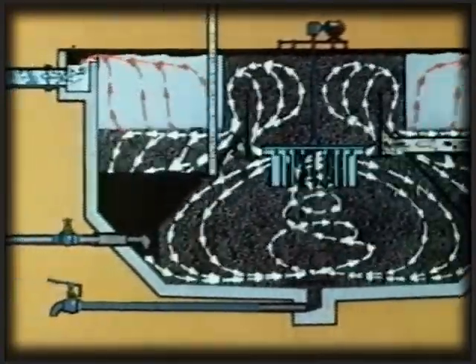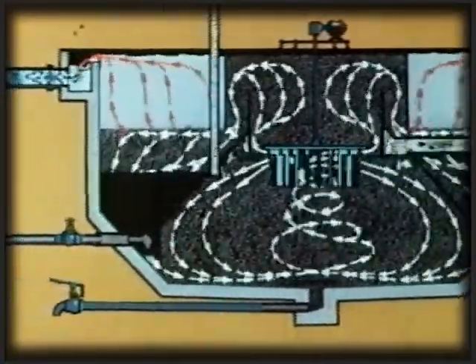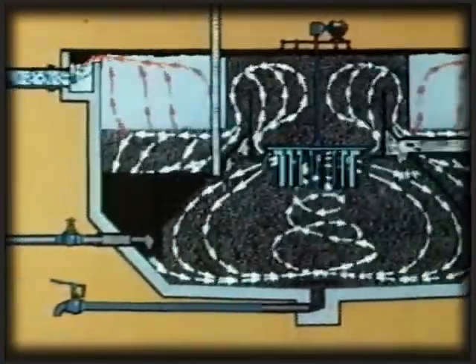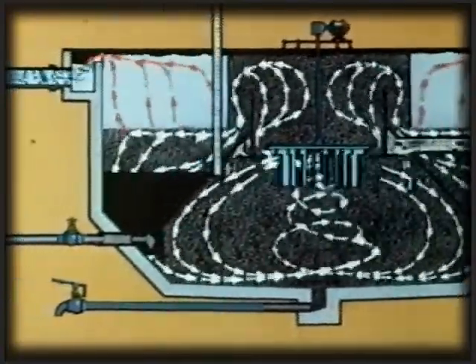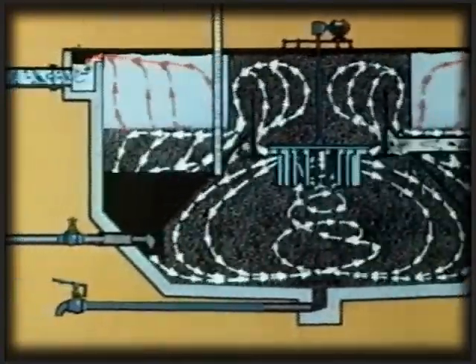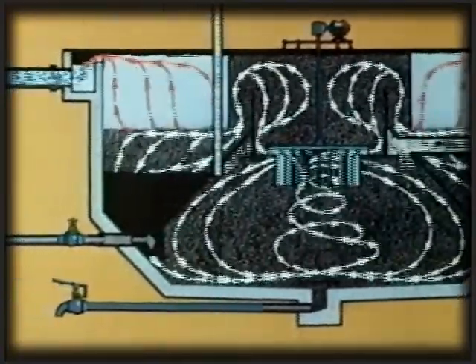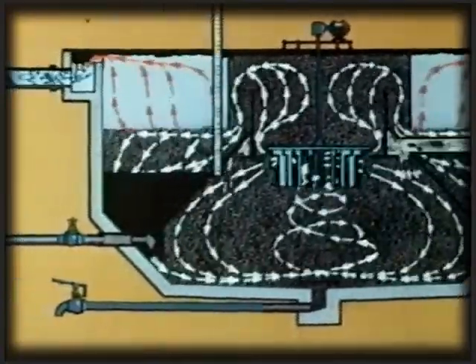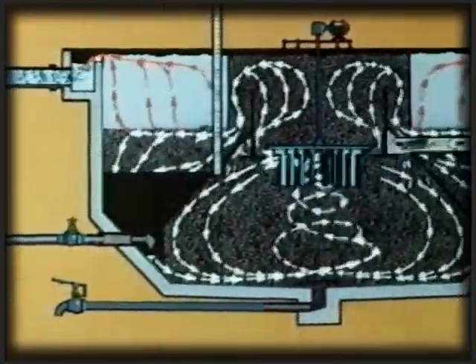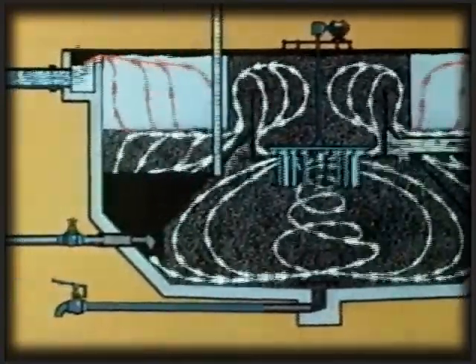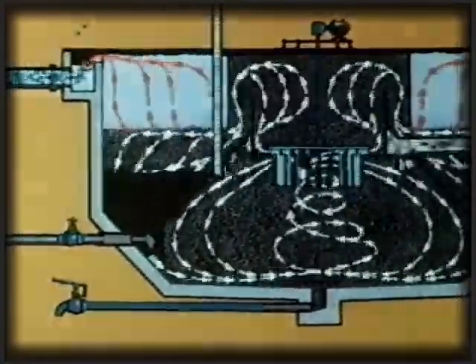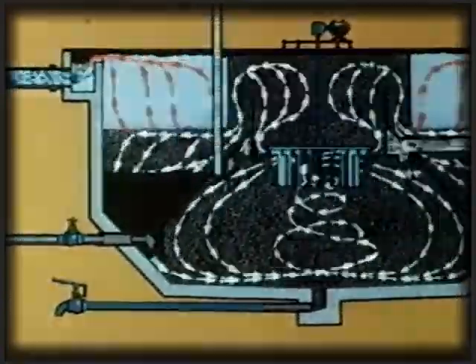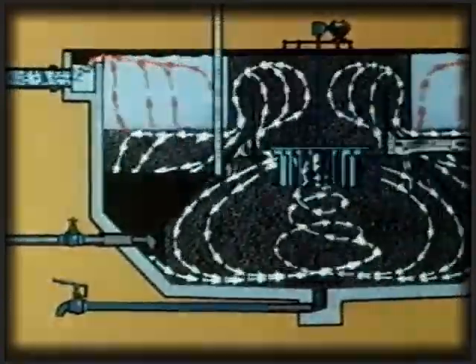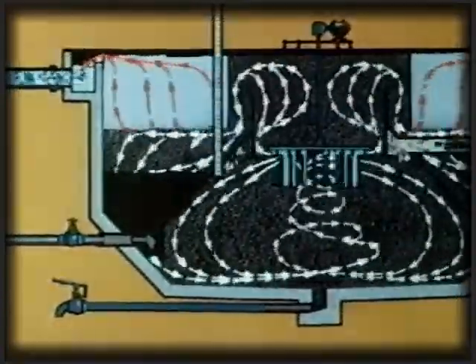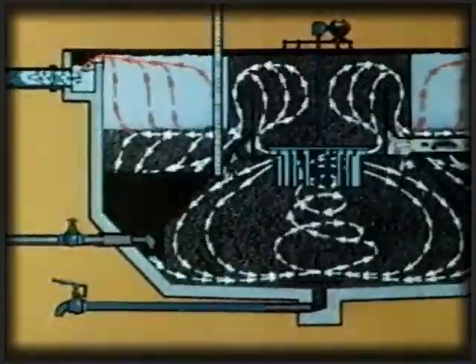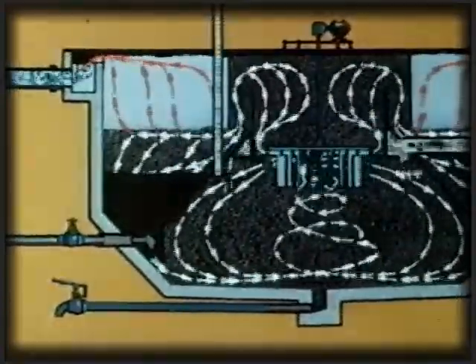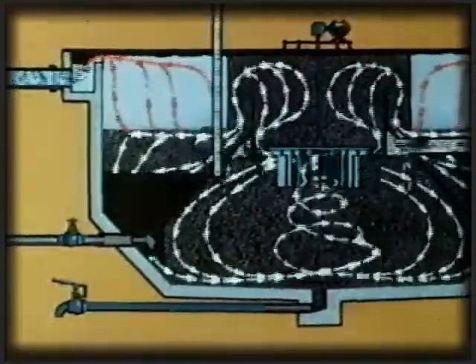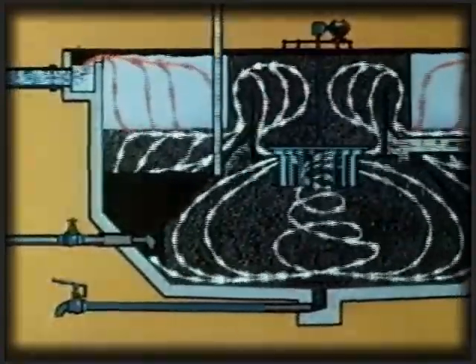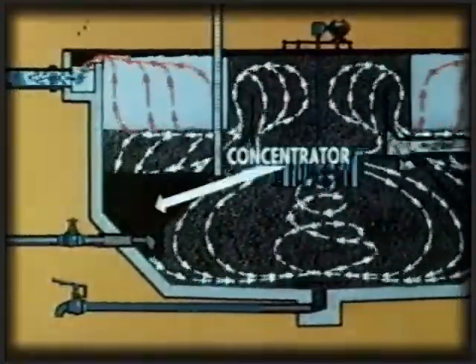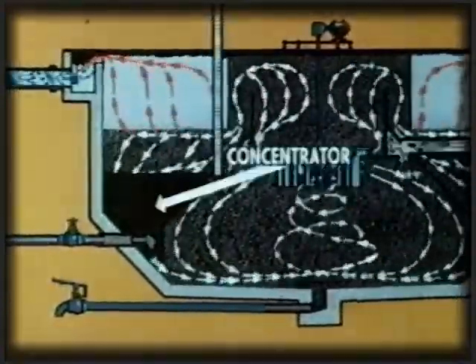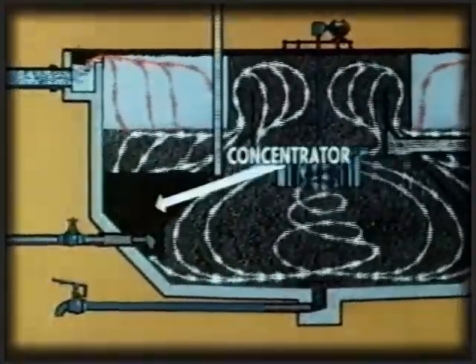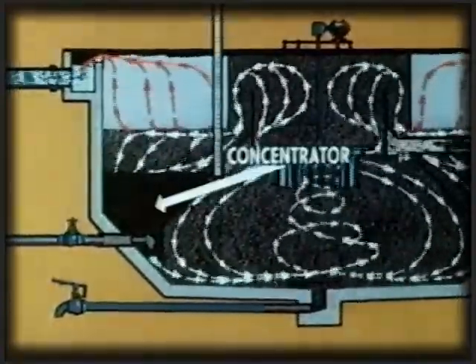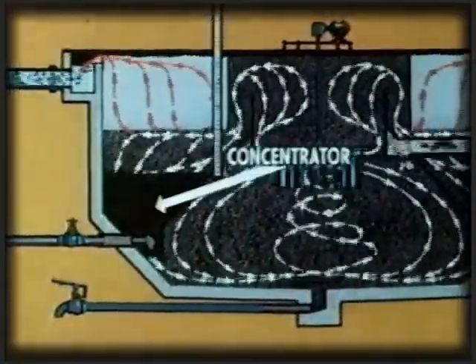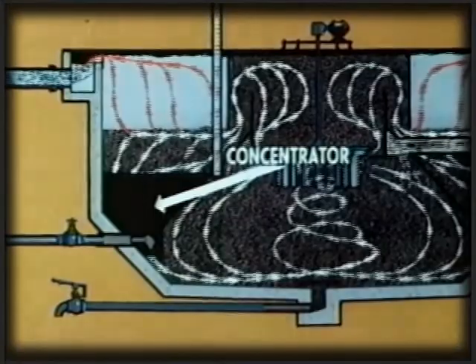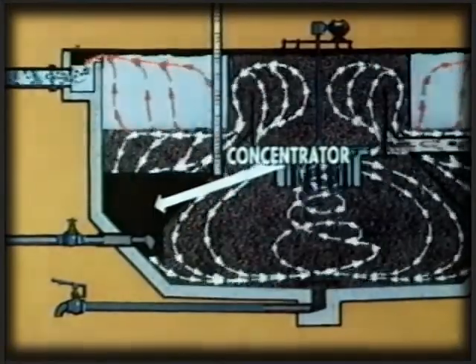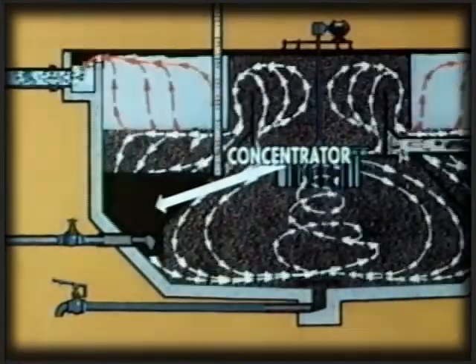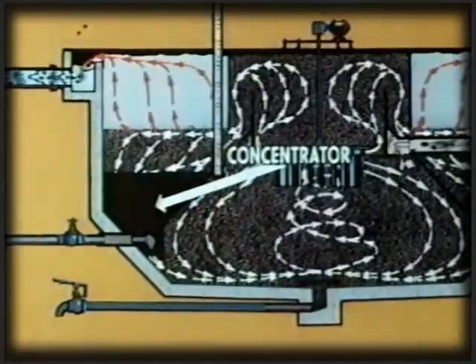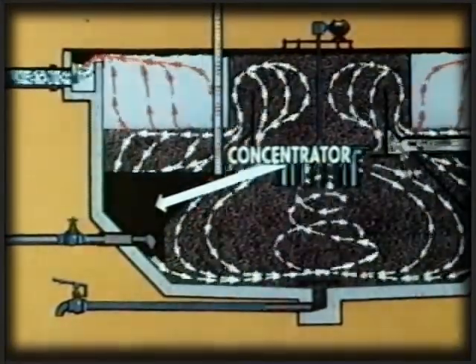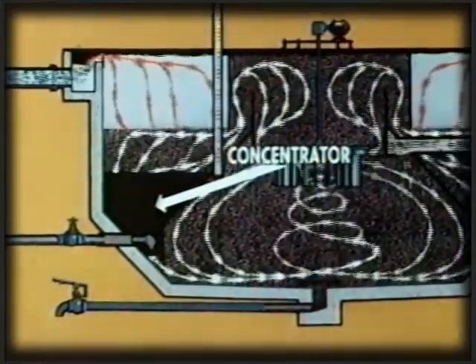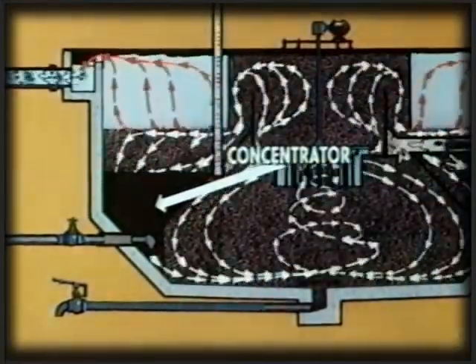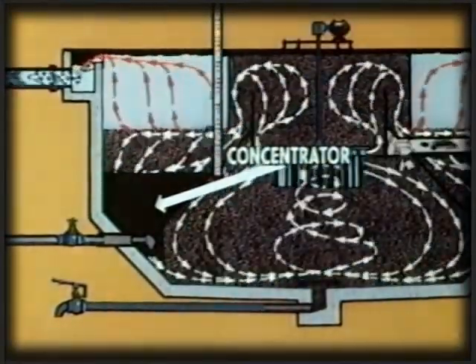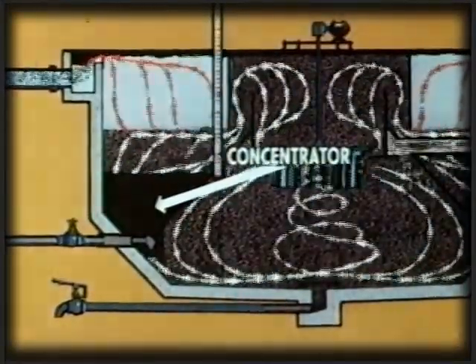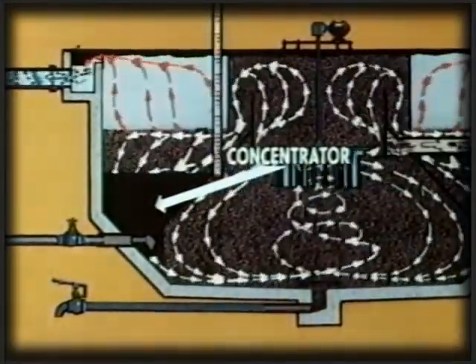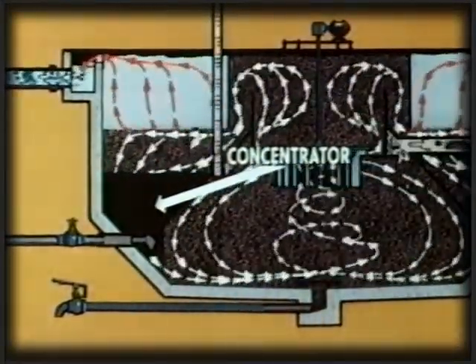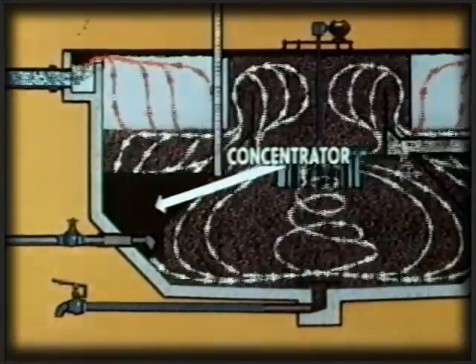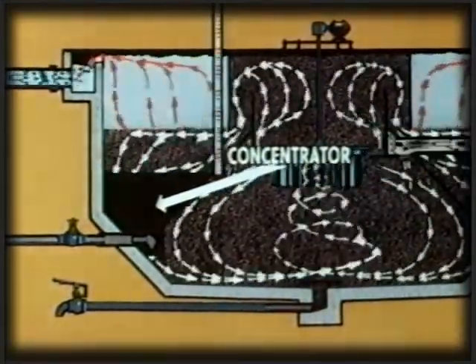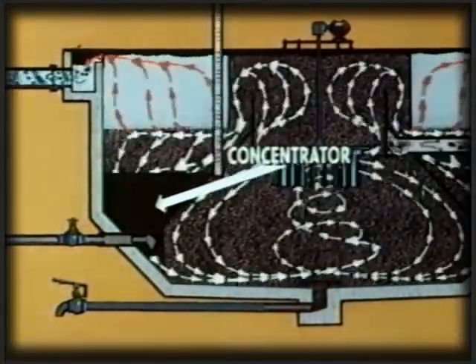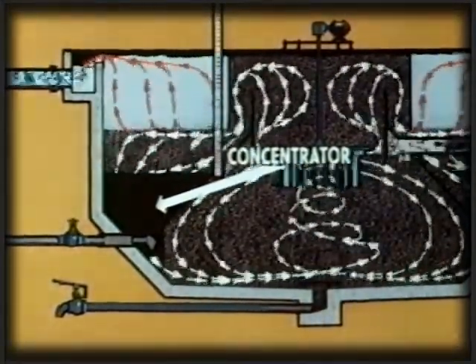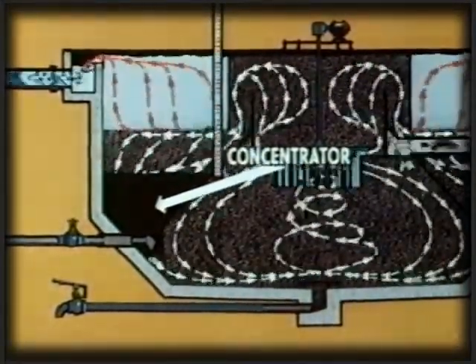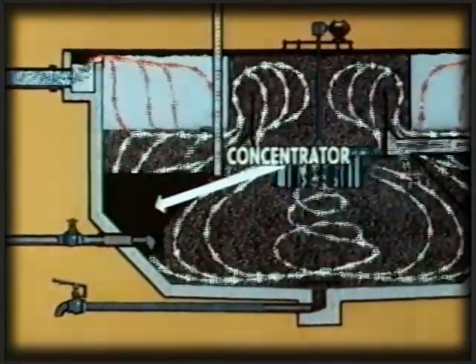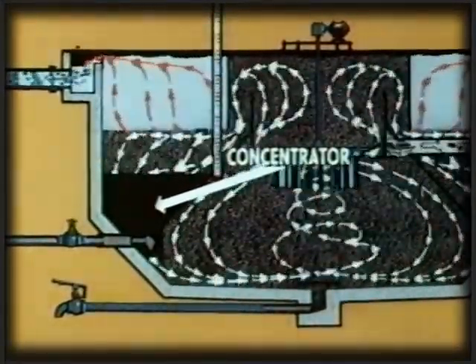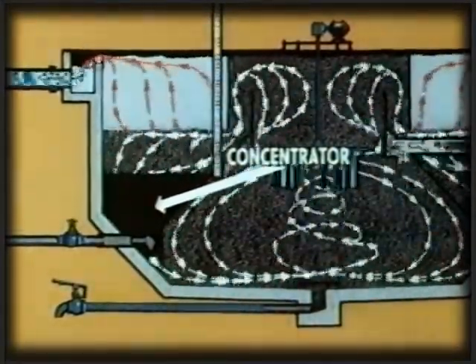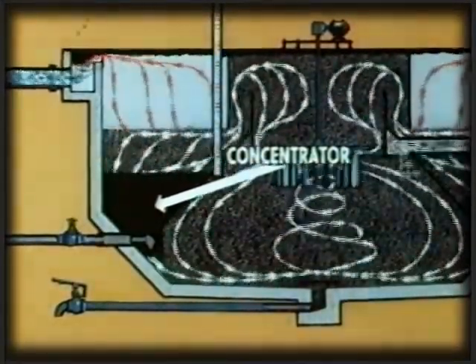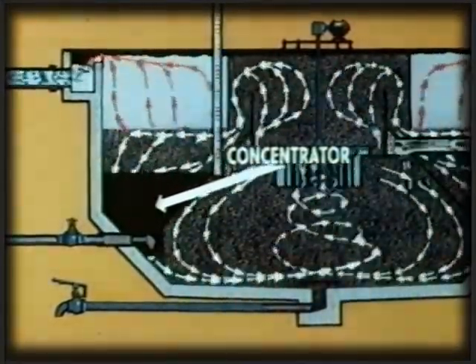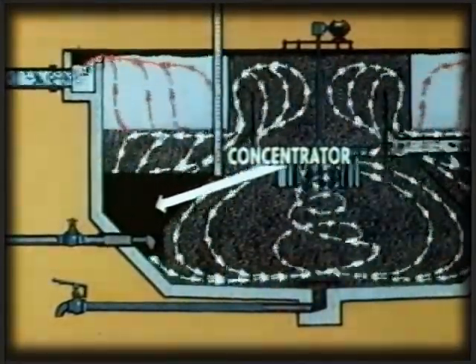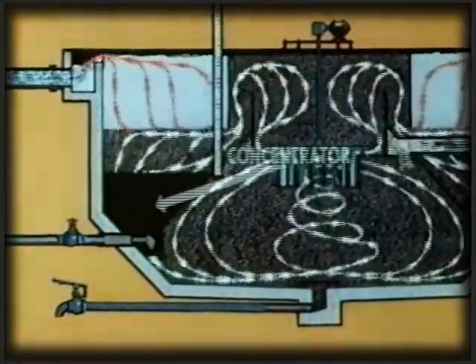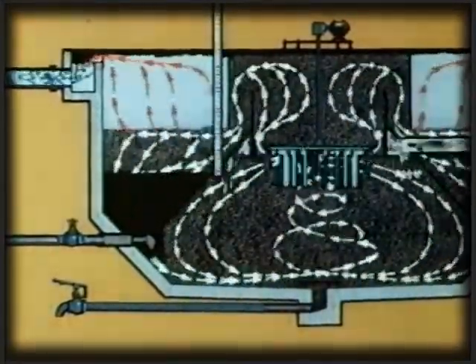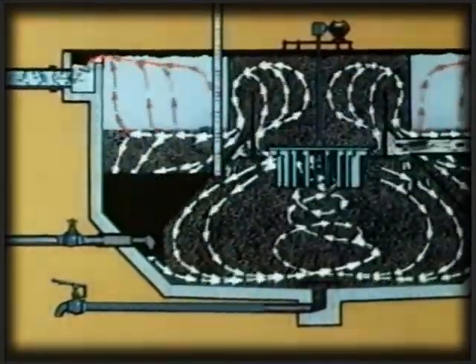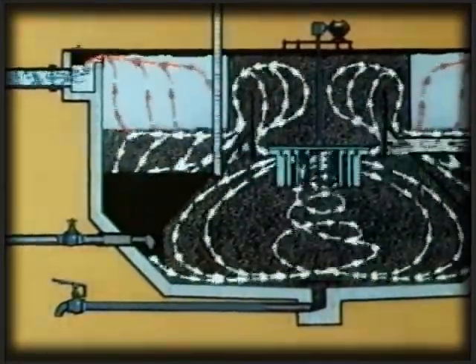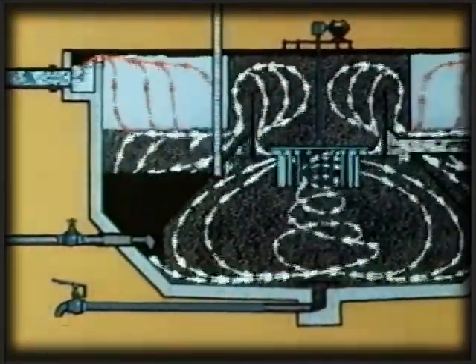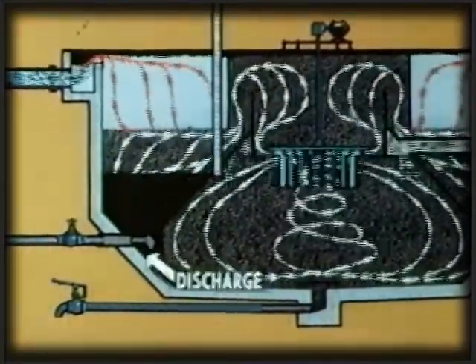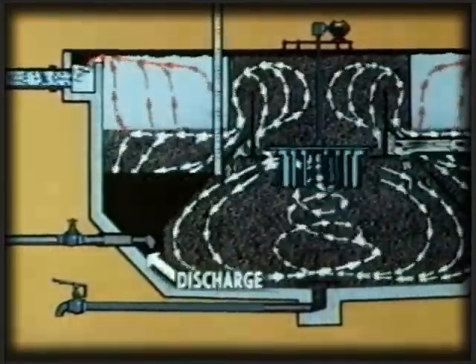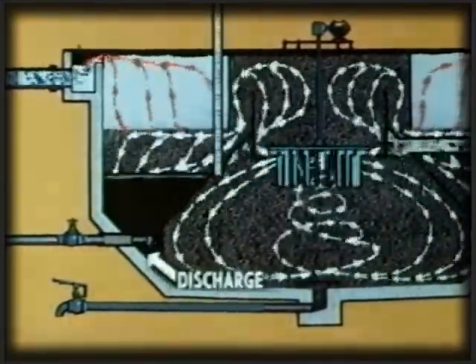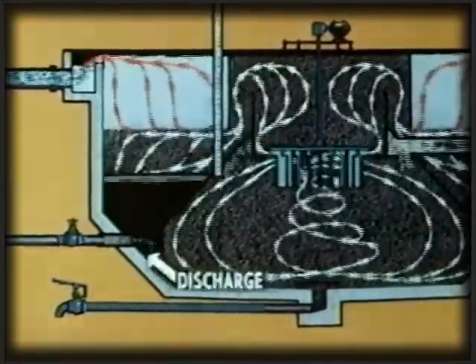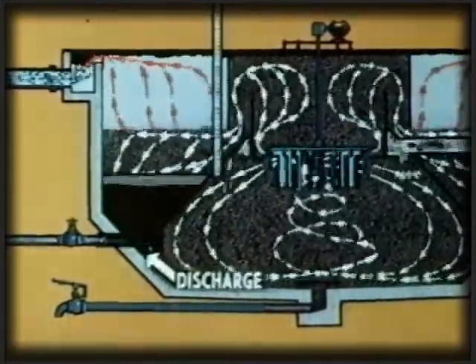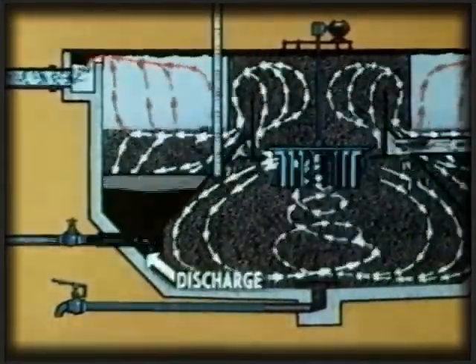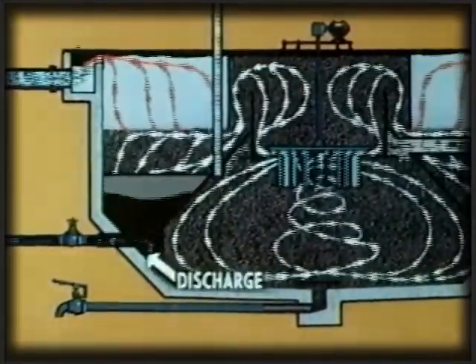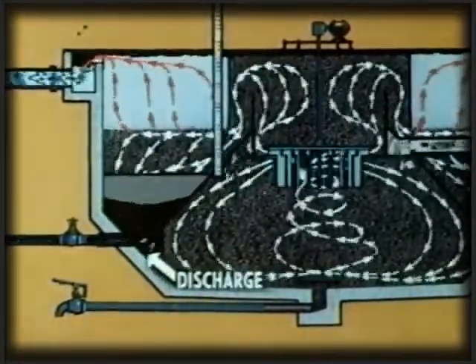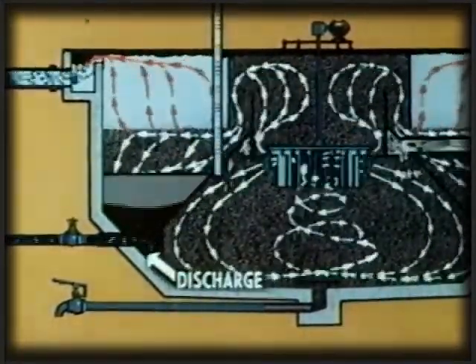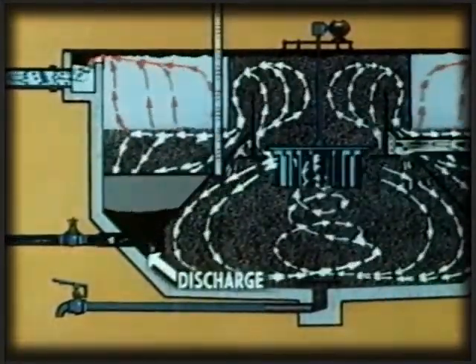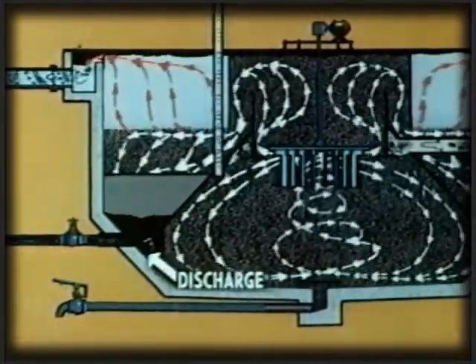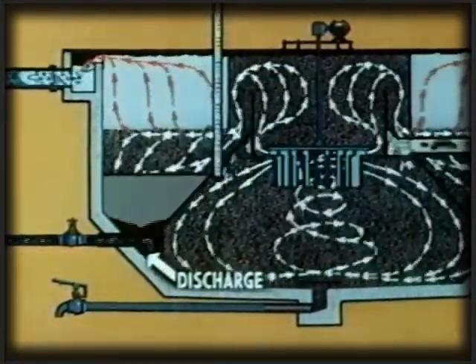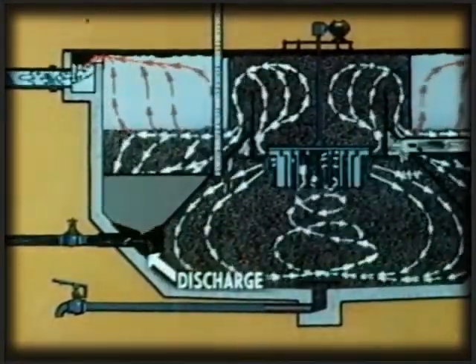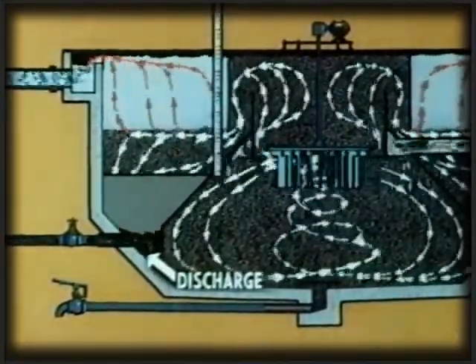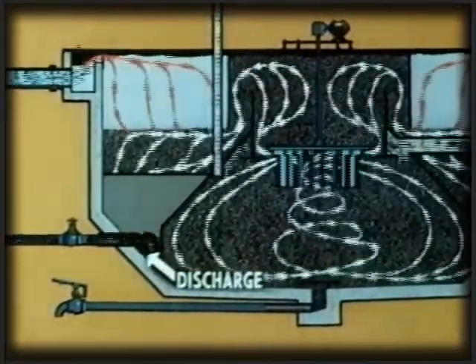A section of the Accelator contains a concentrator, which collects sludge and discharges it automatically.